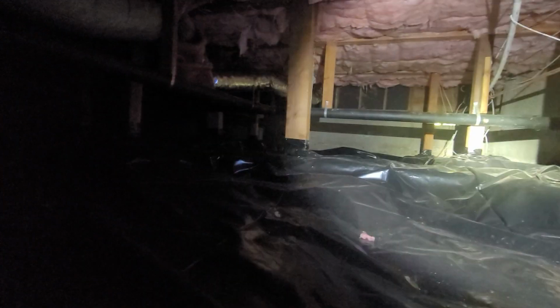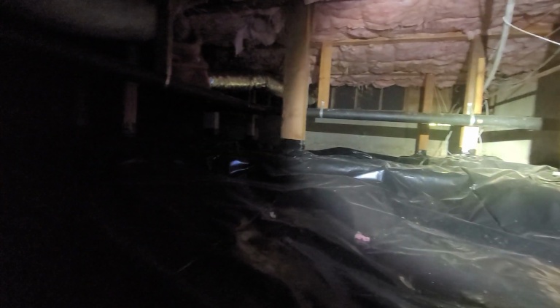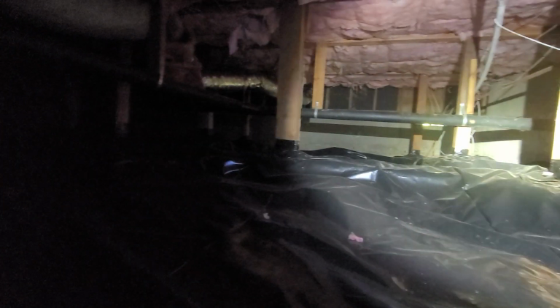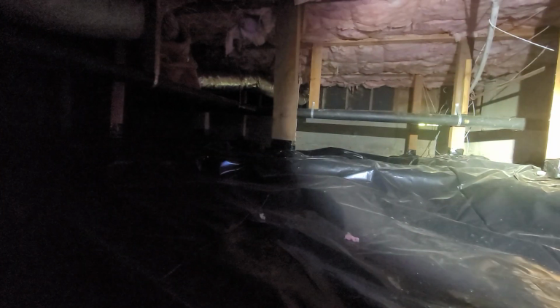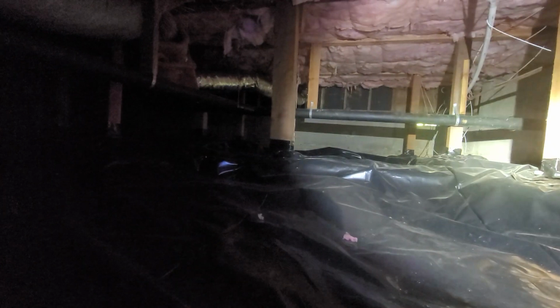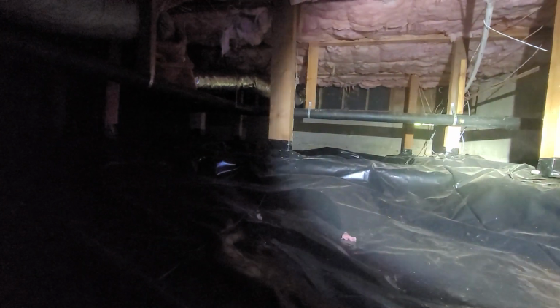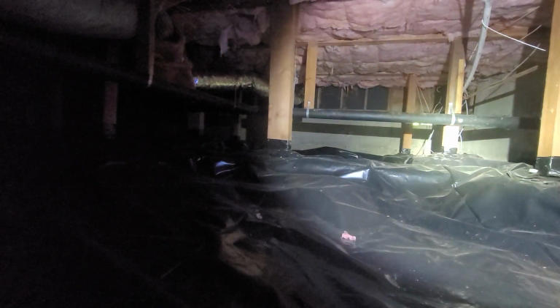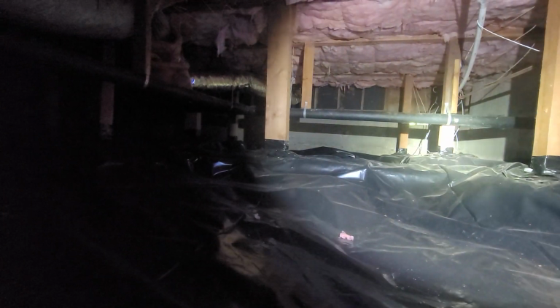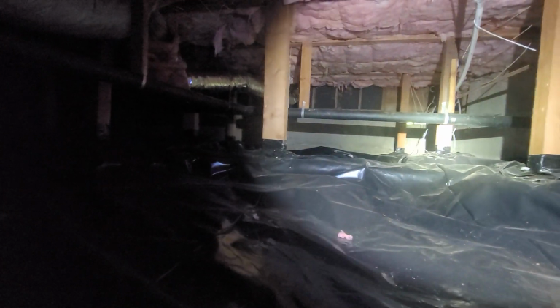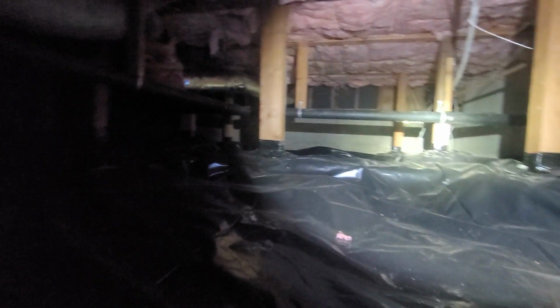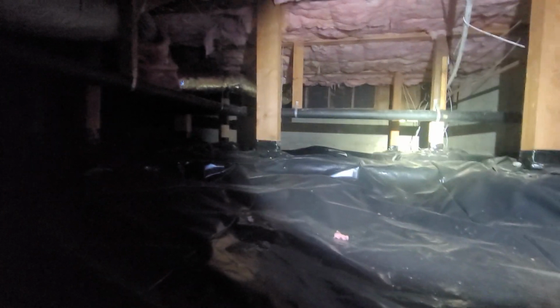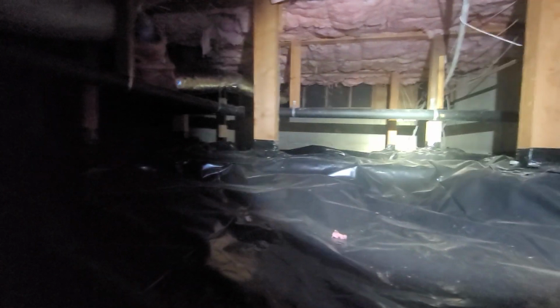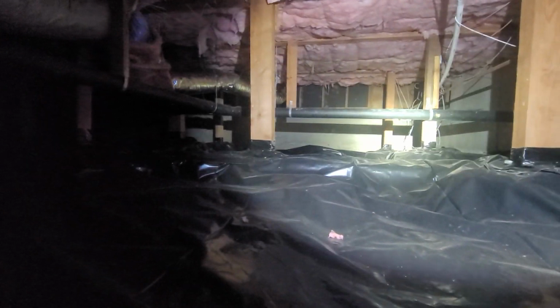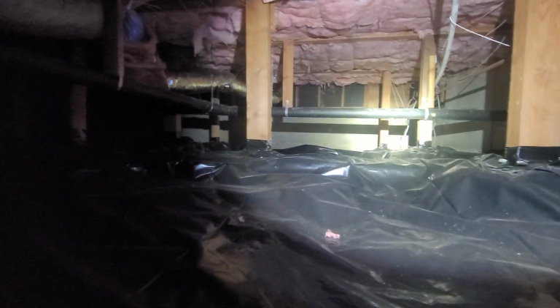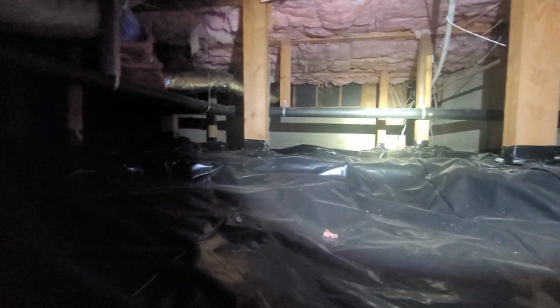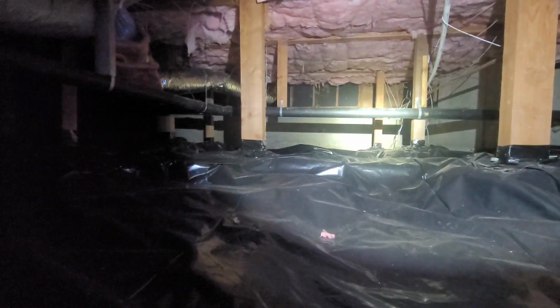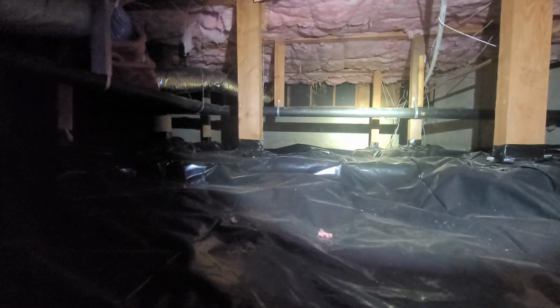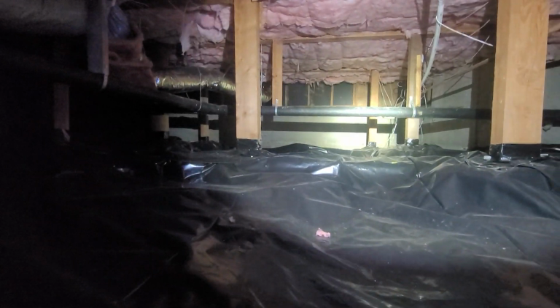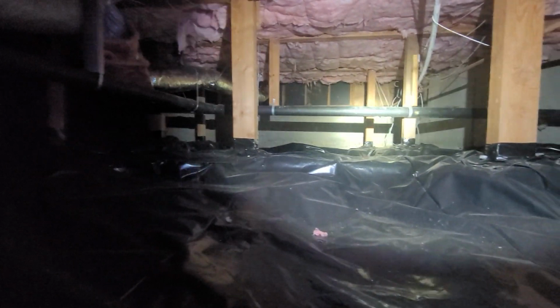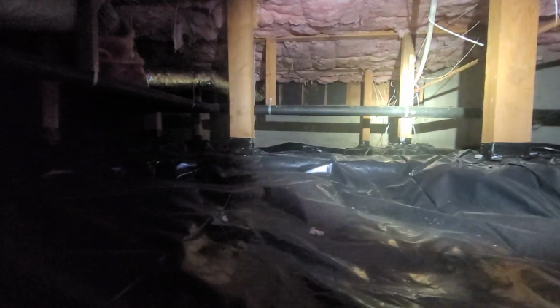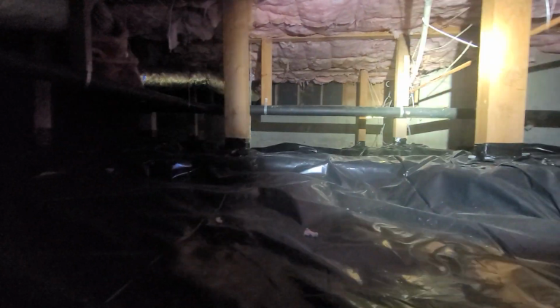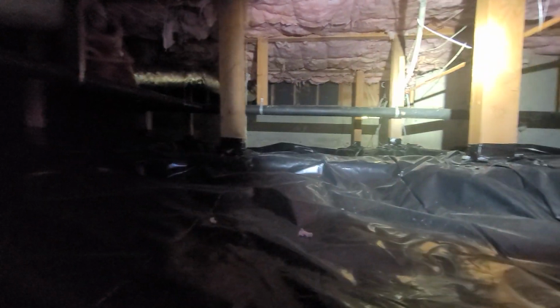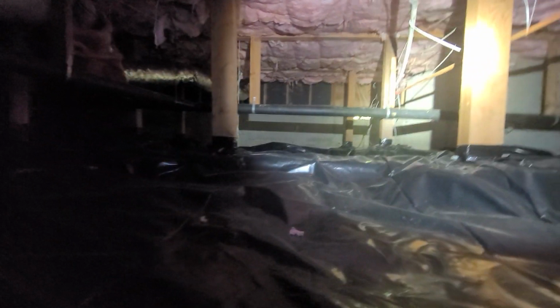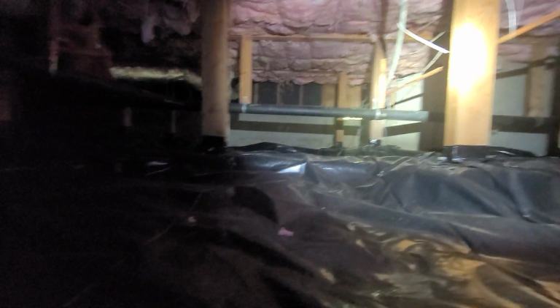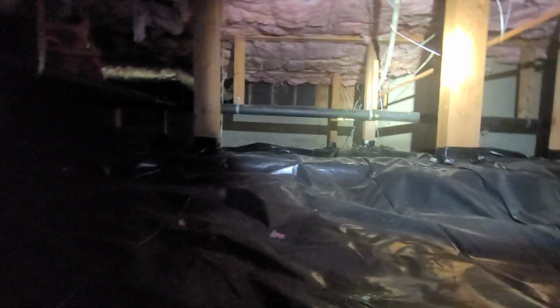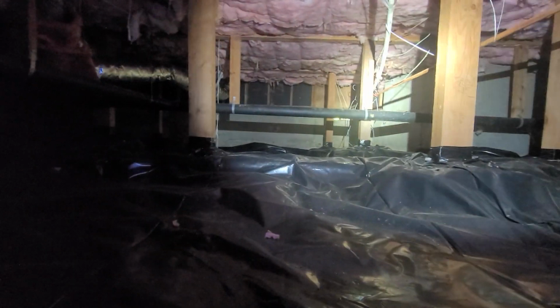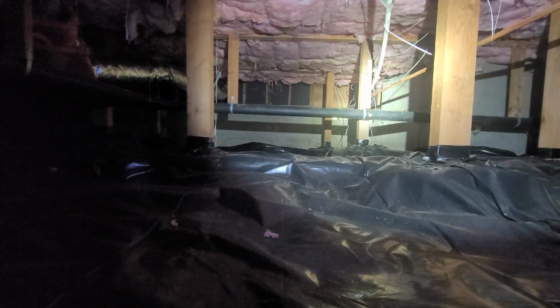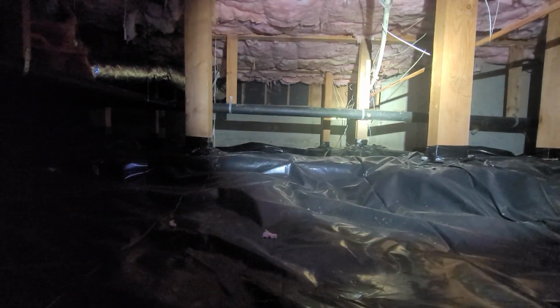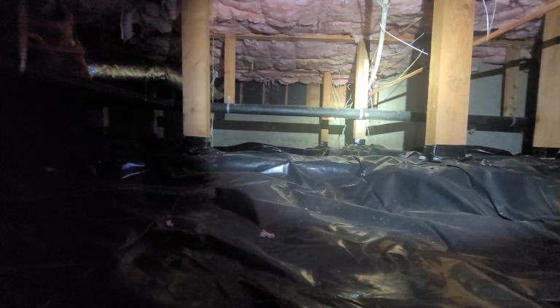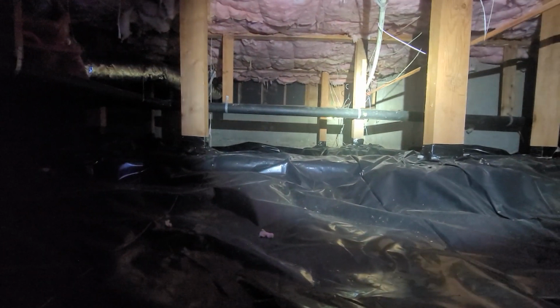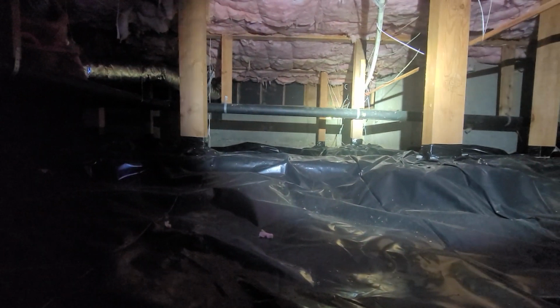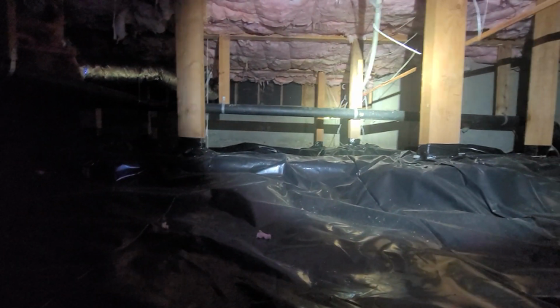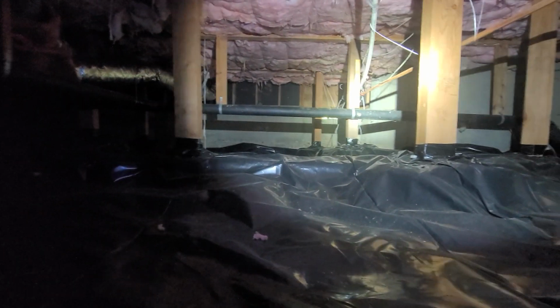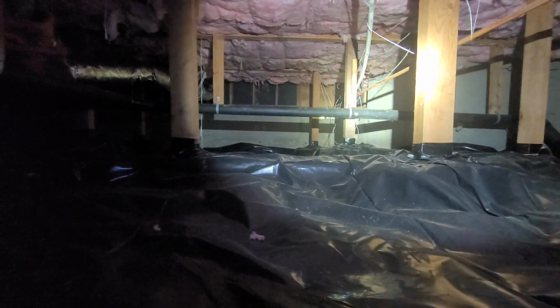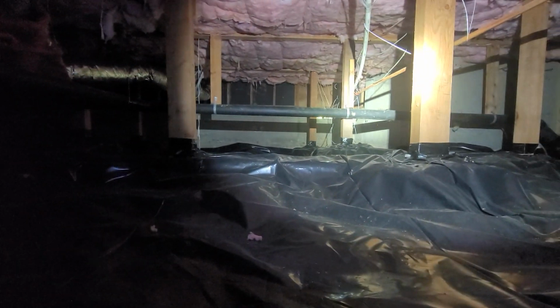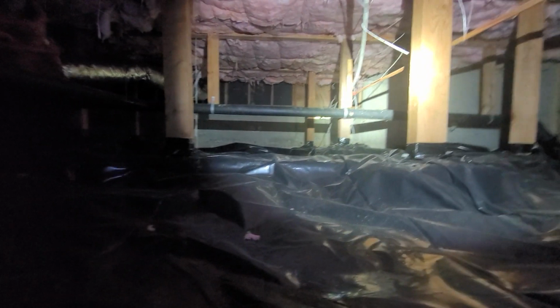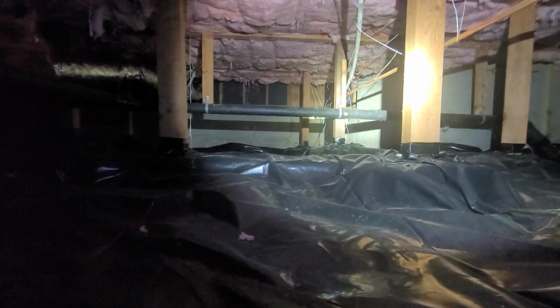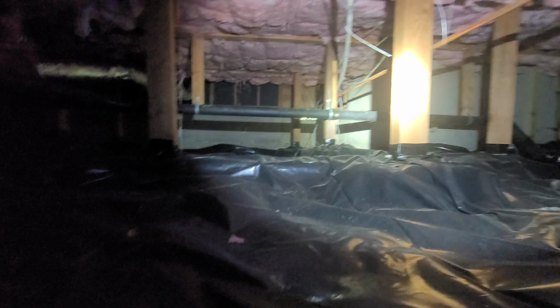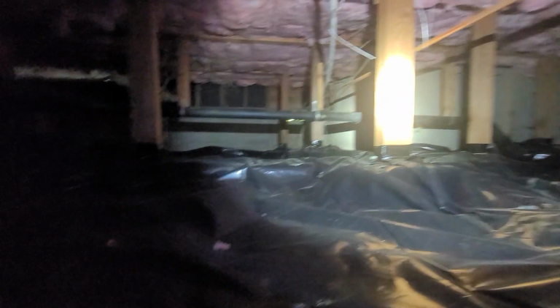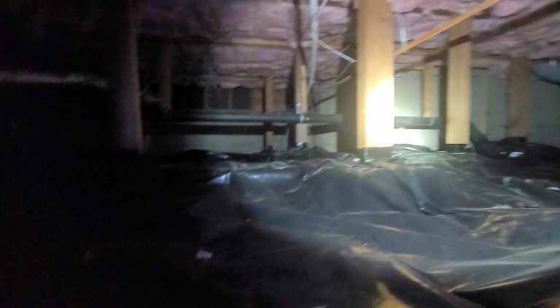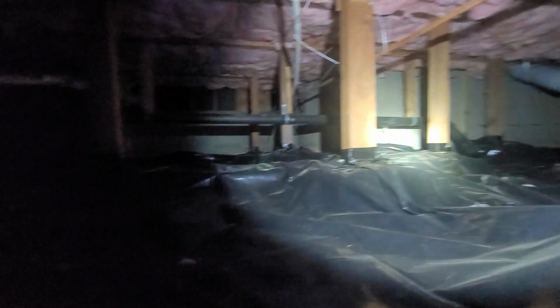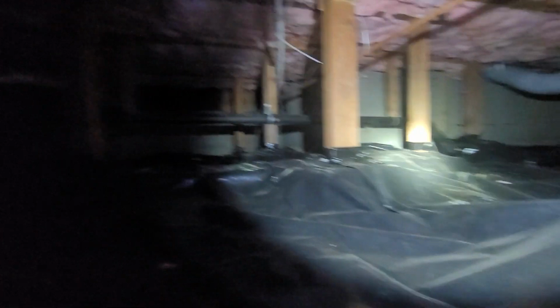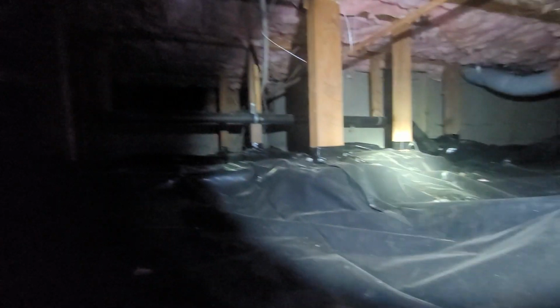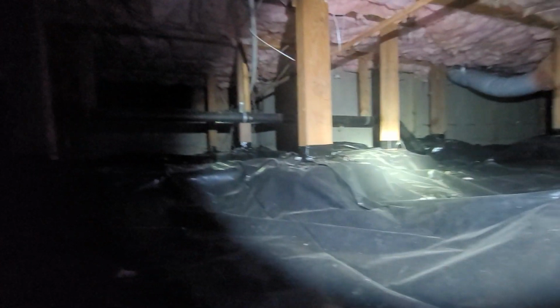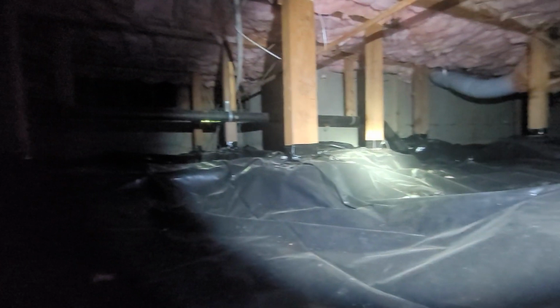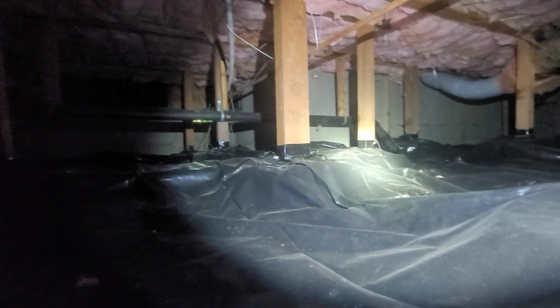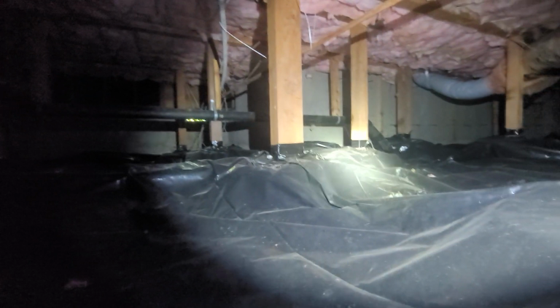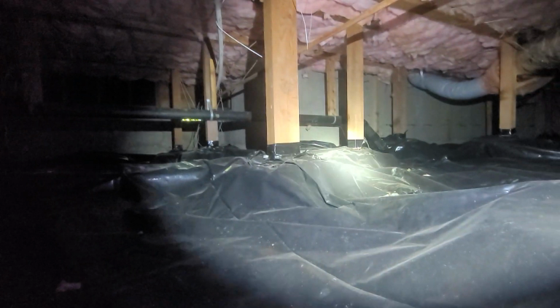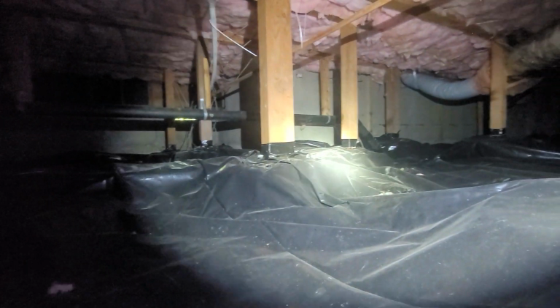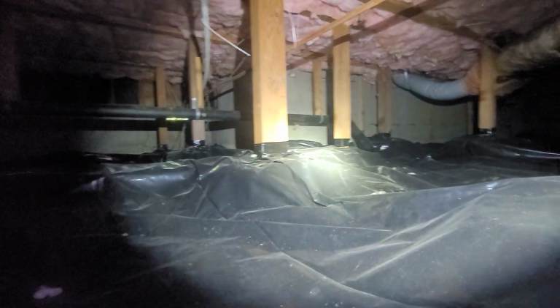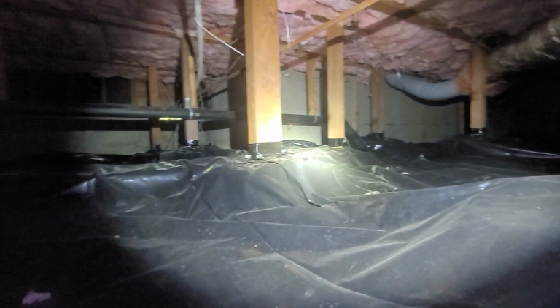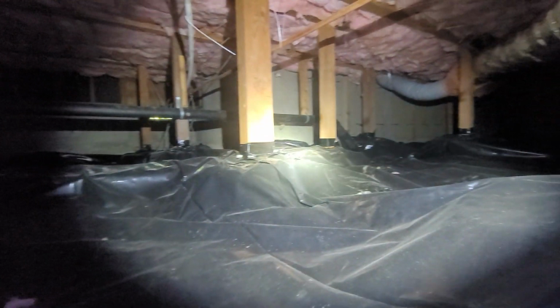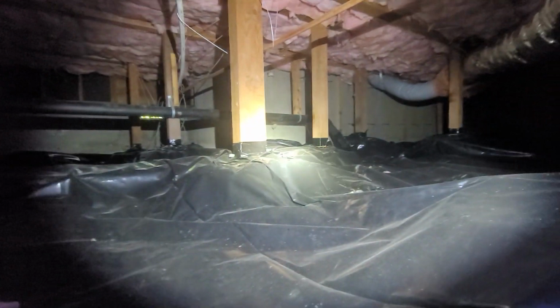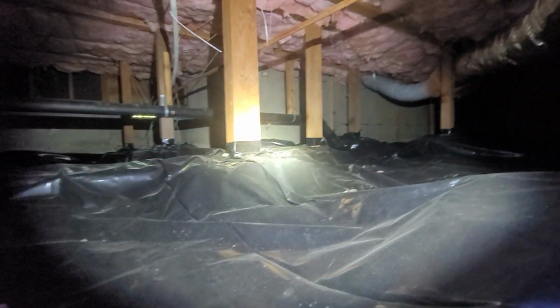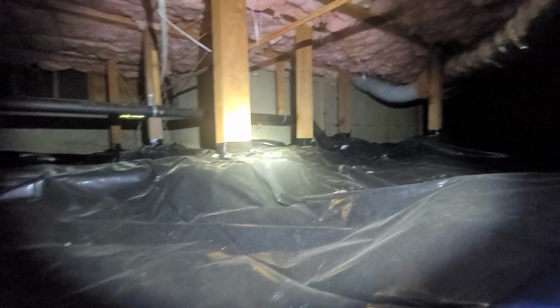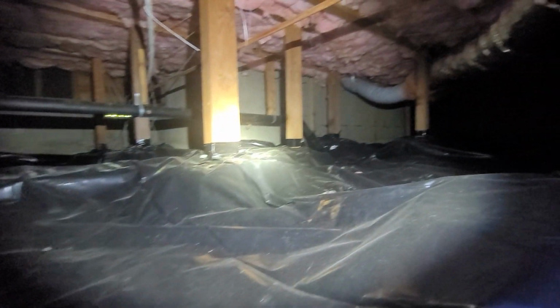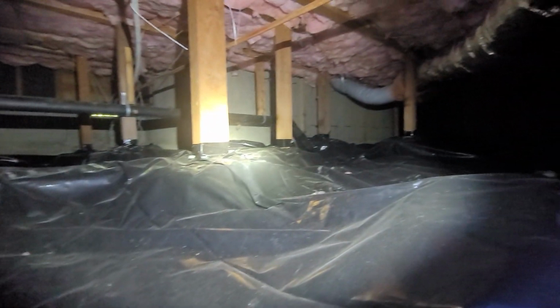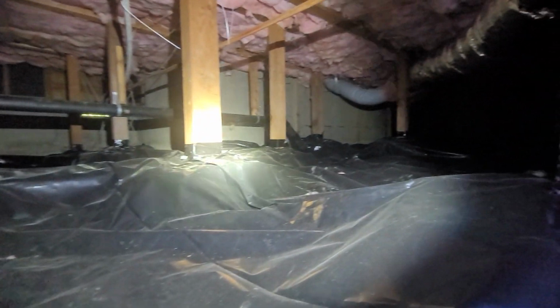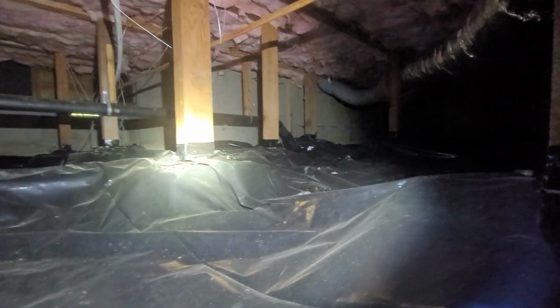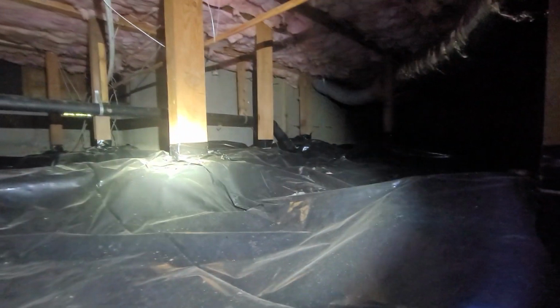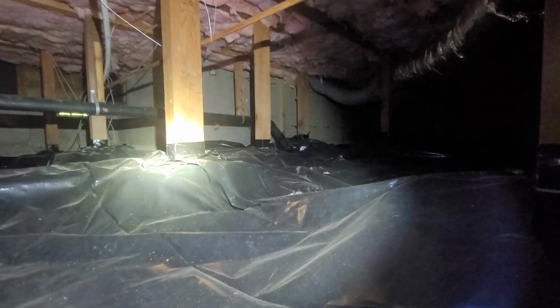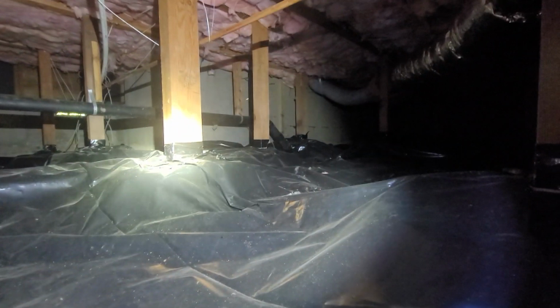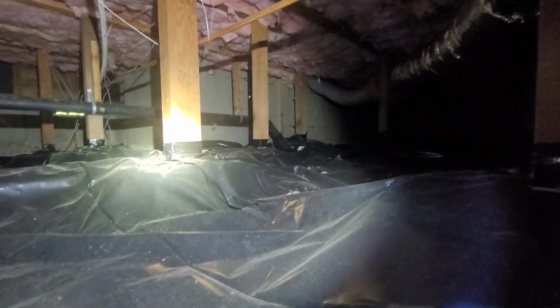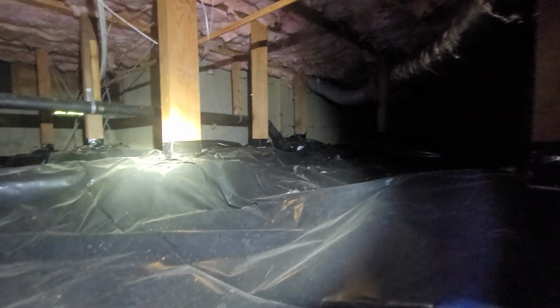We'd recommend, again, someone peek their head down here and evaluate the space at a time of year where the groundwater level is significantly higher.